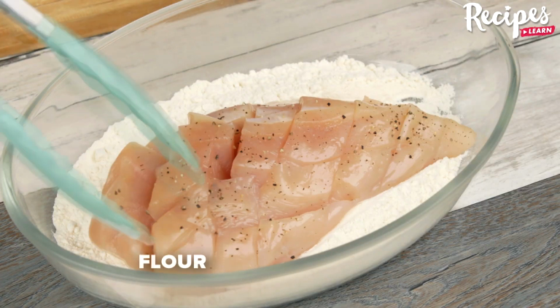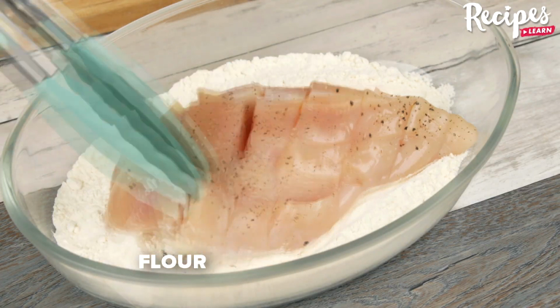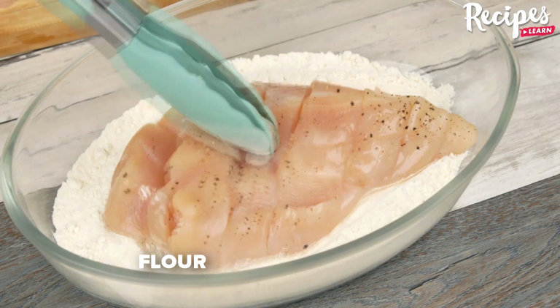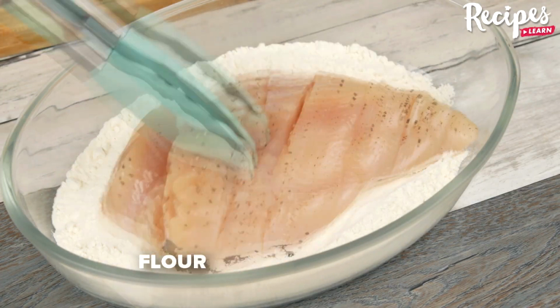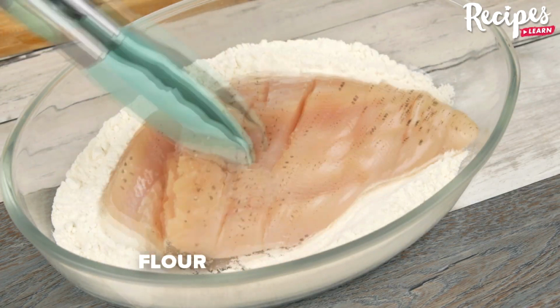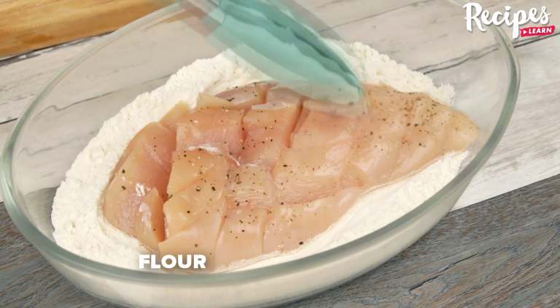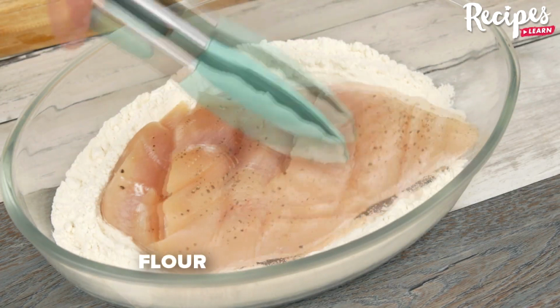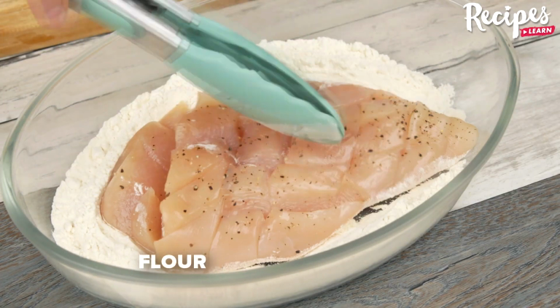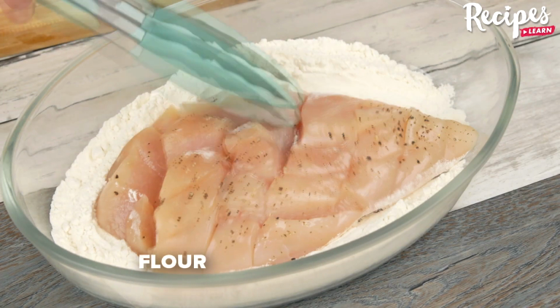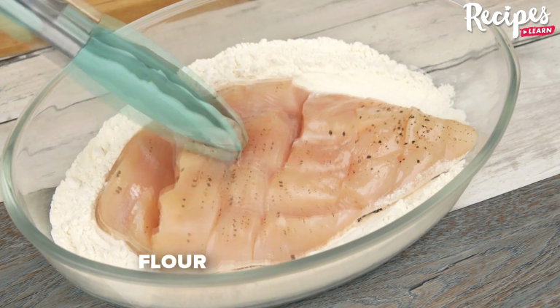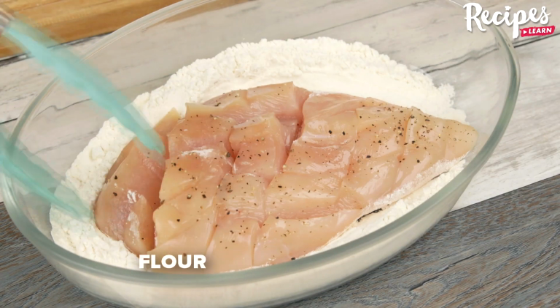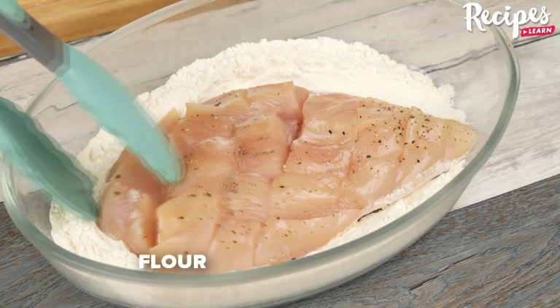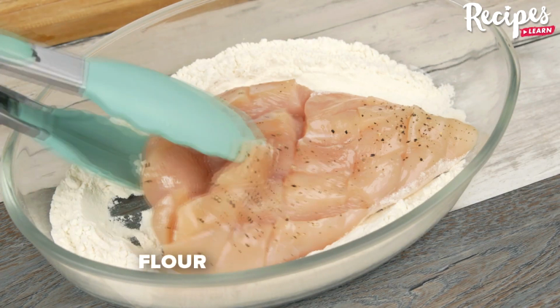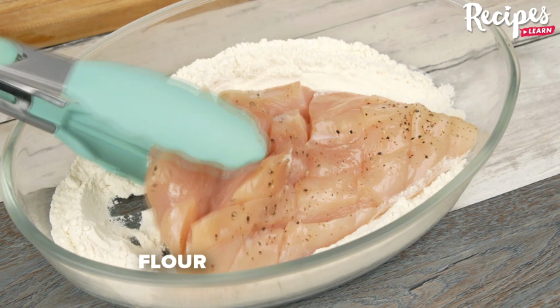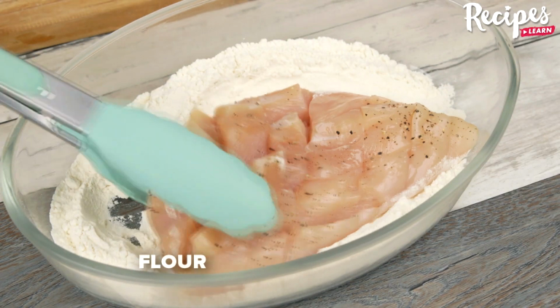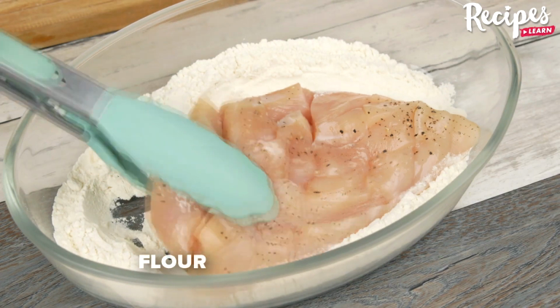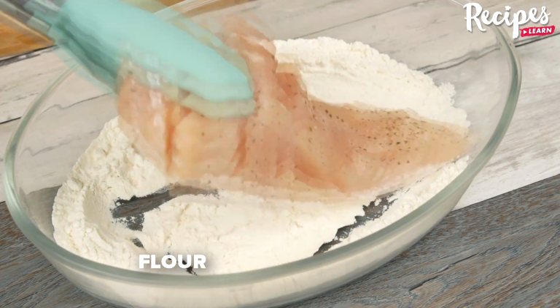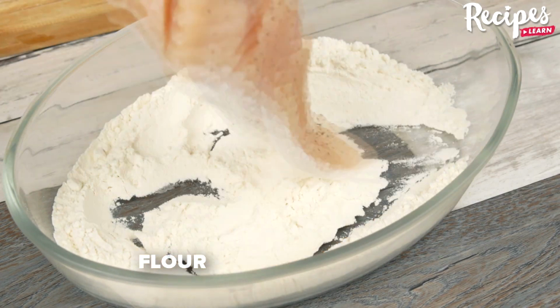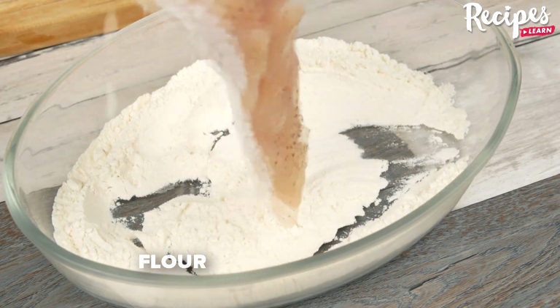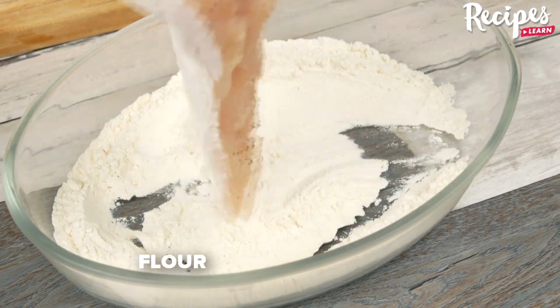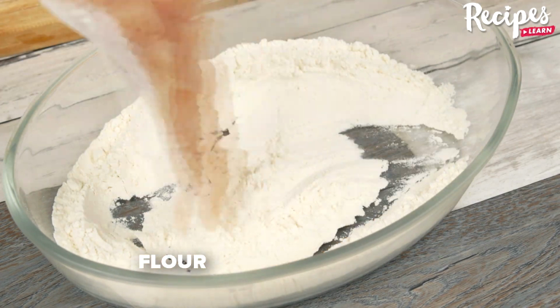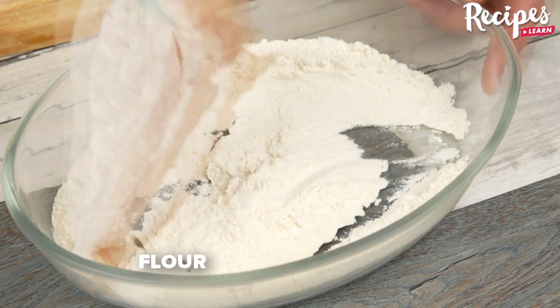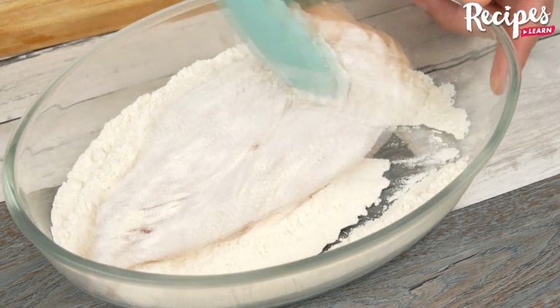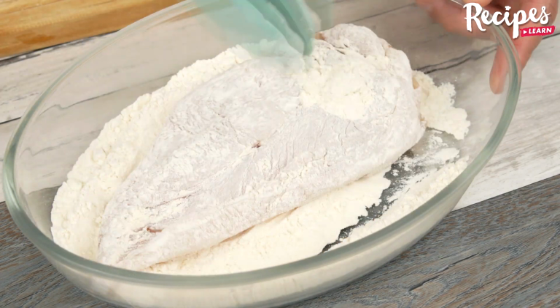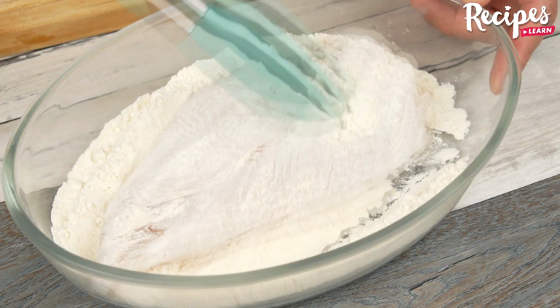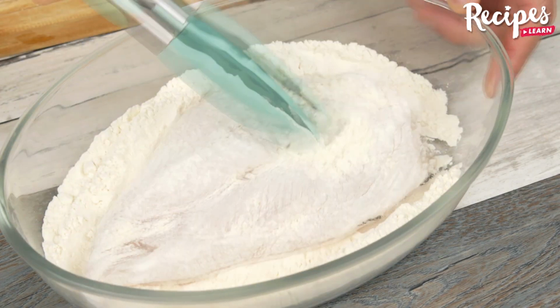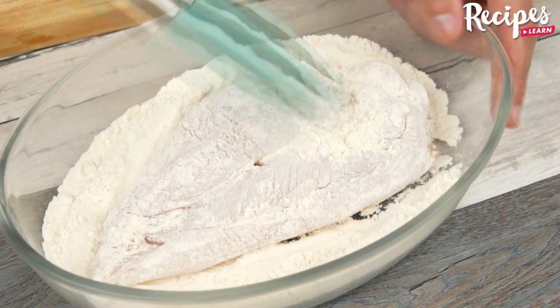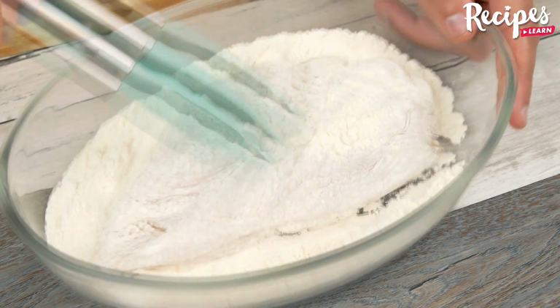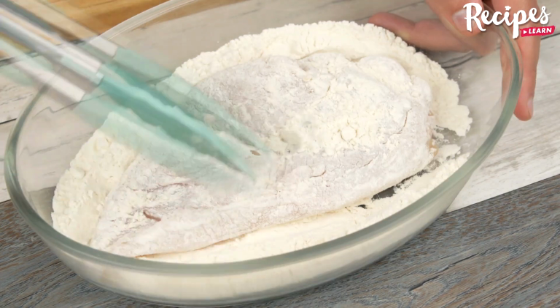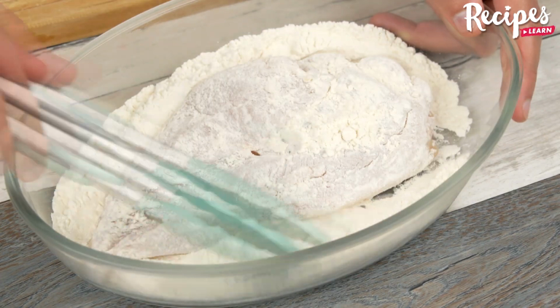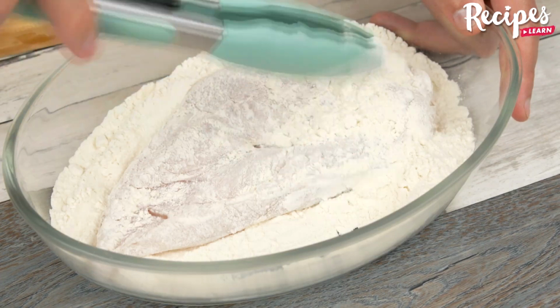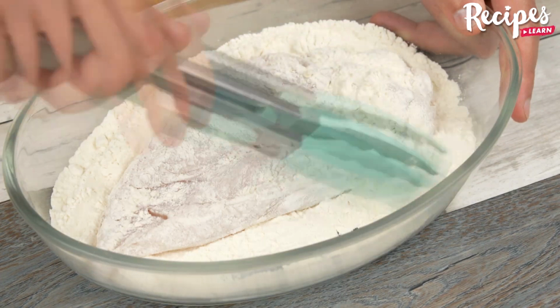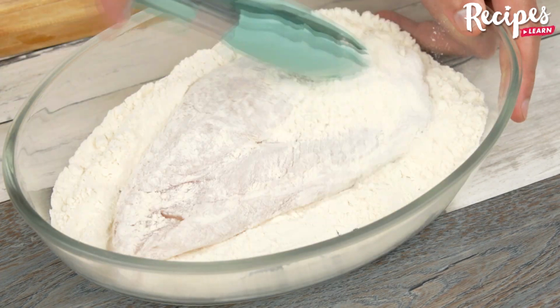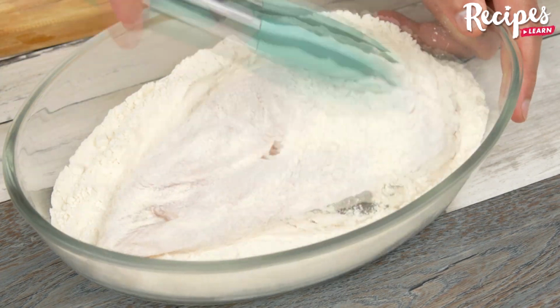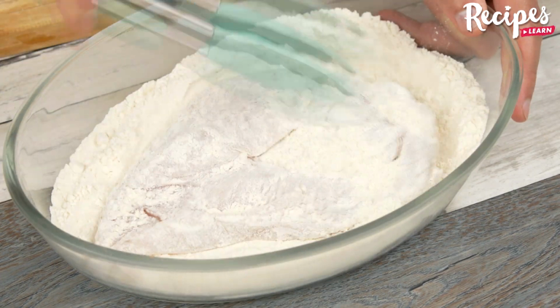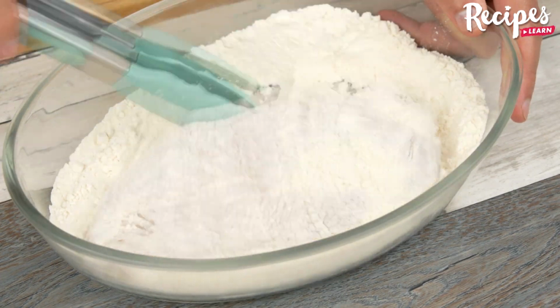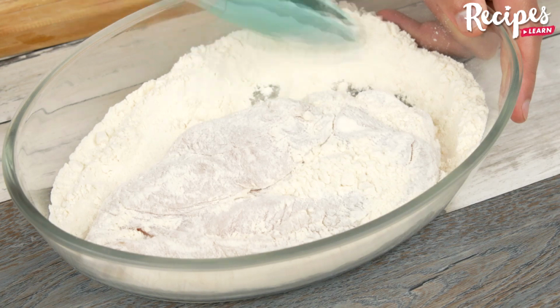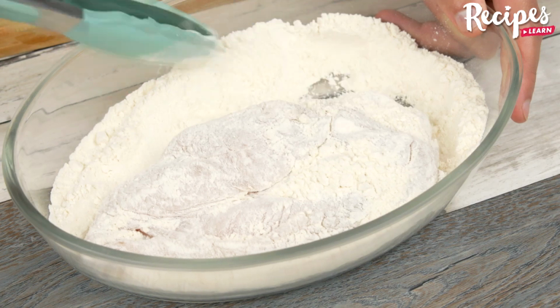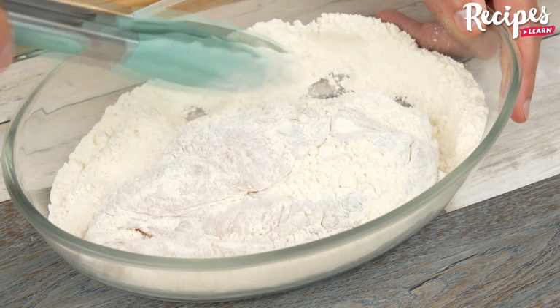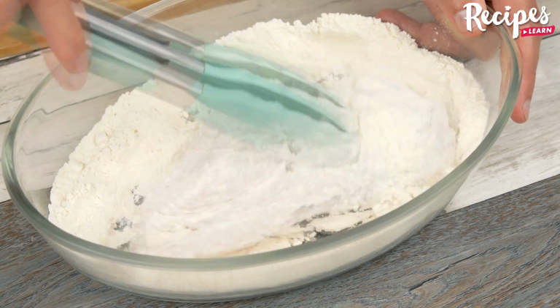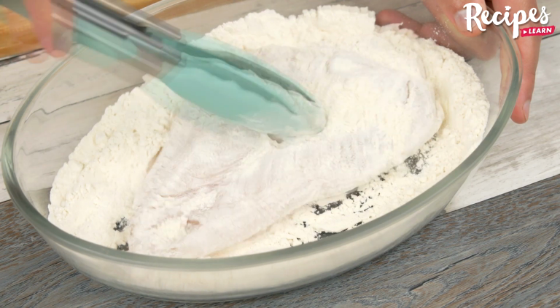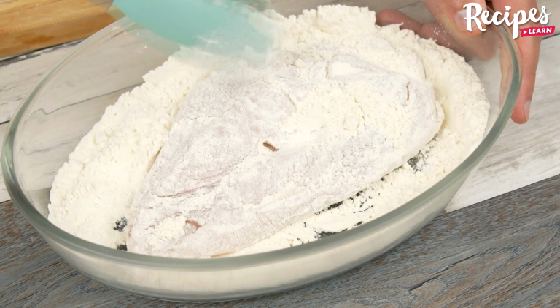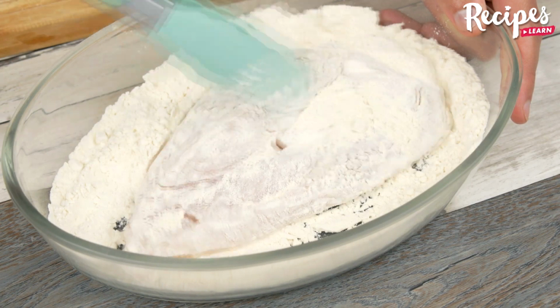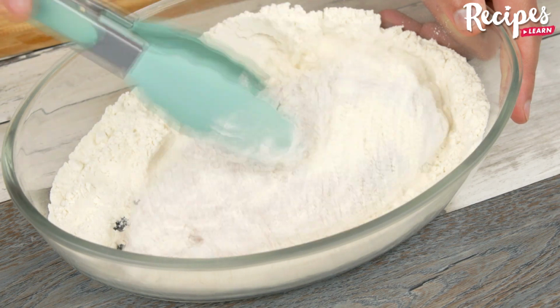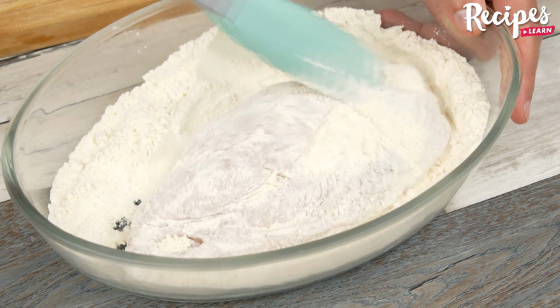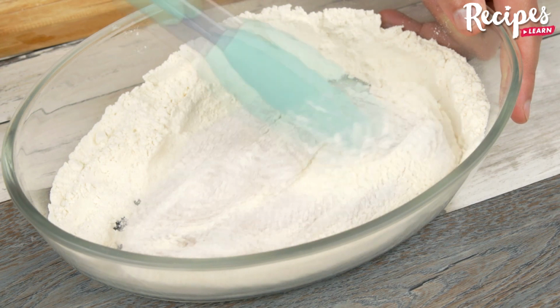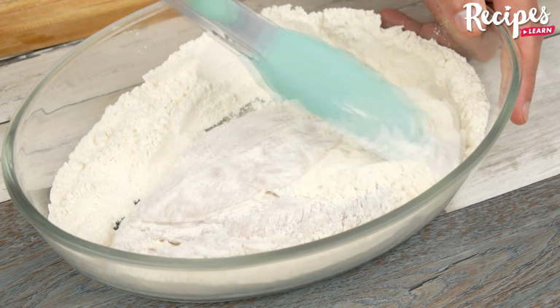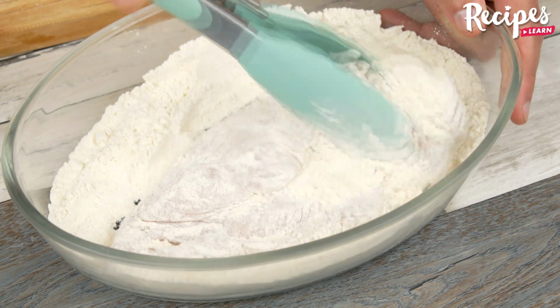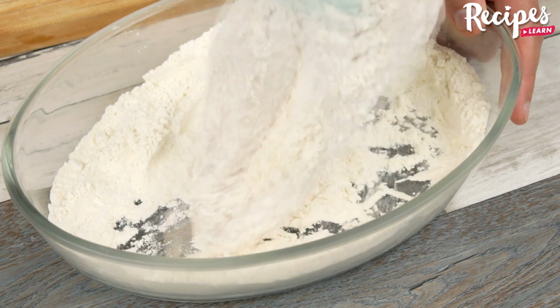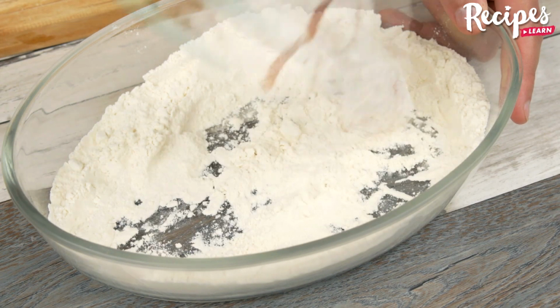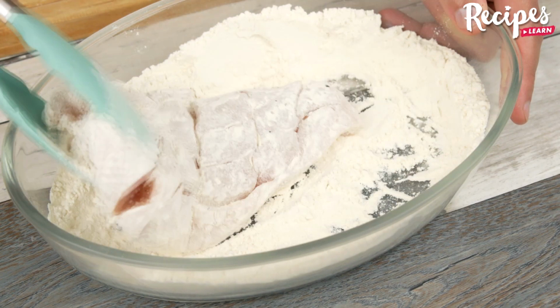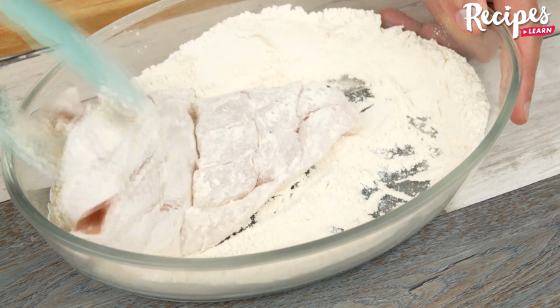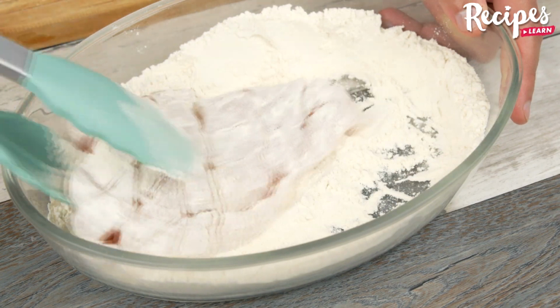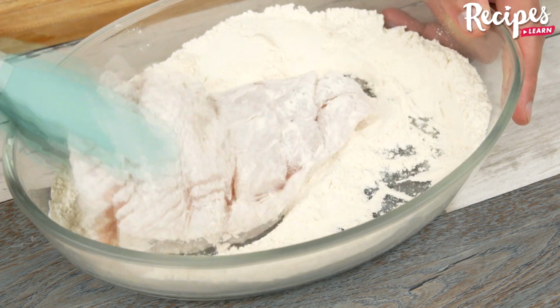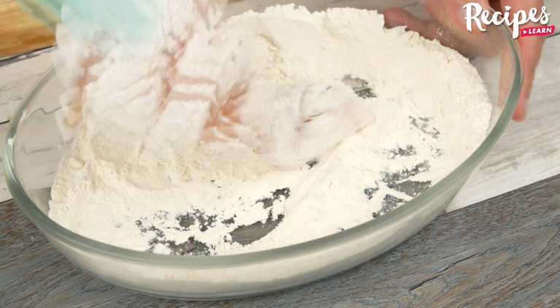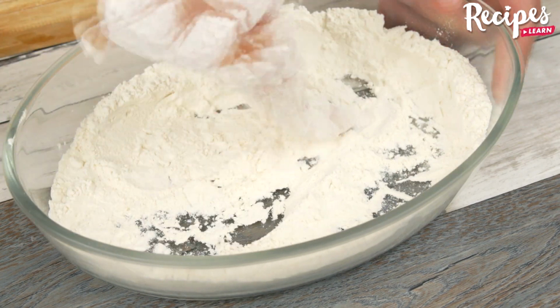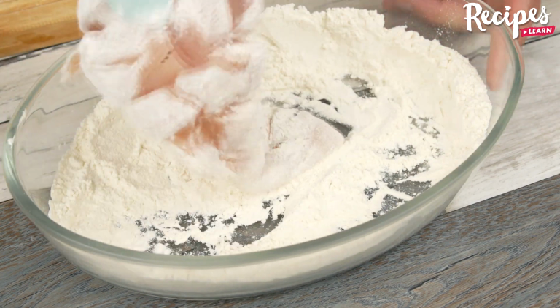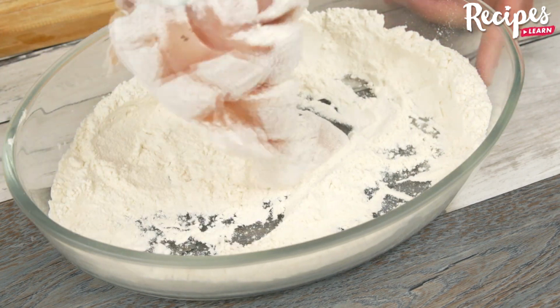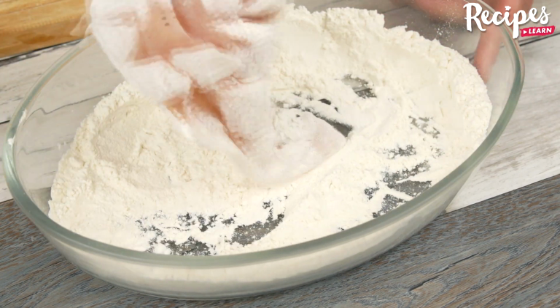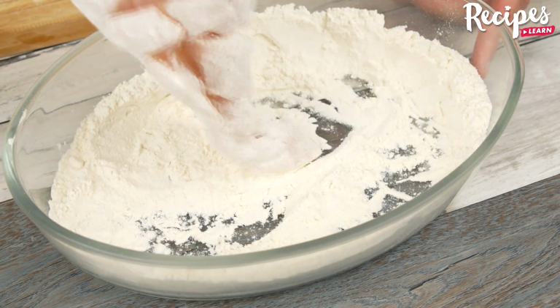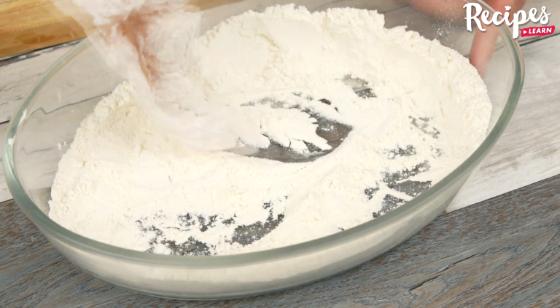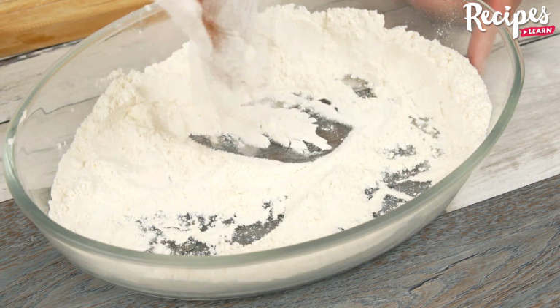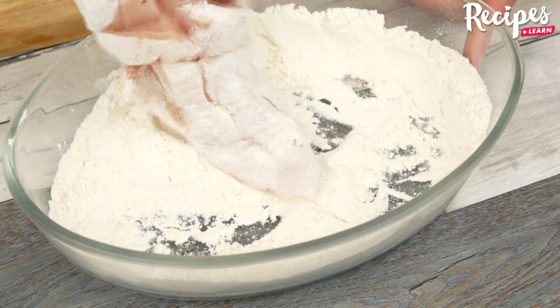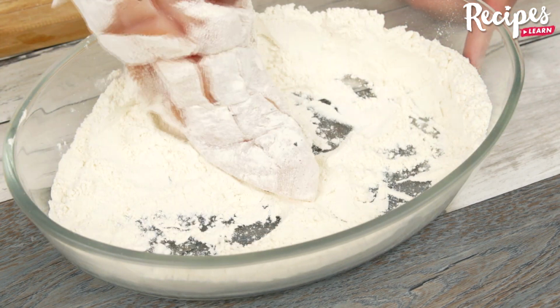In a bowl, add 60 grams of flour. Coat the chicken with the flour and shake to remove the excess, then pass it to the skillet.